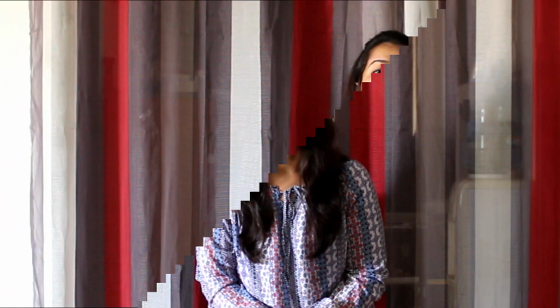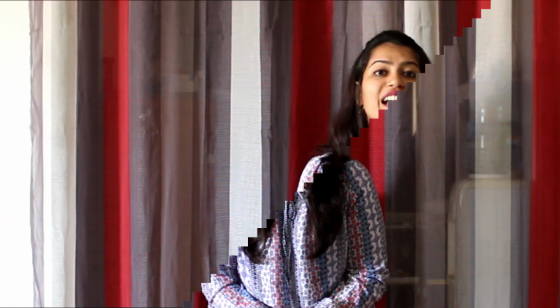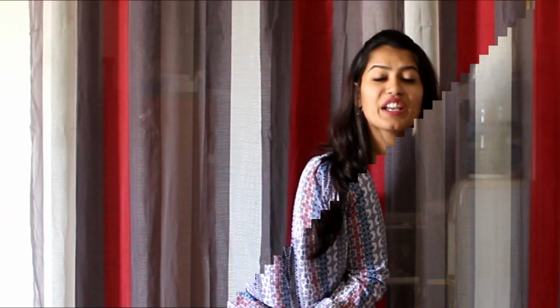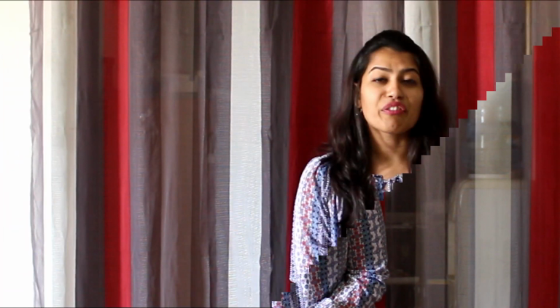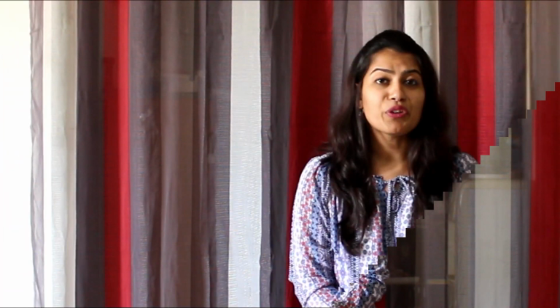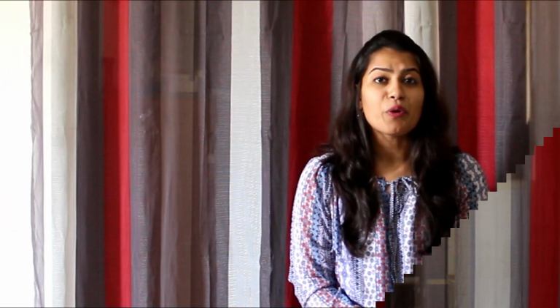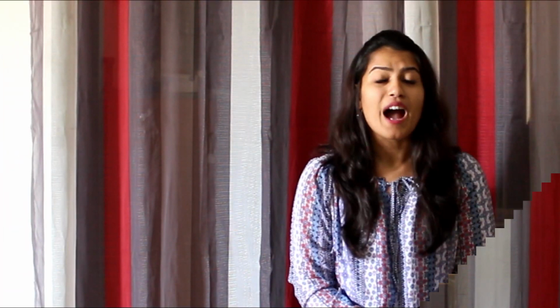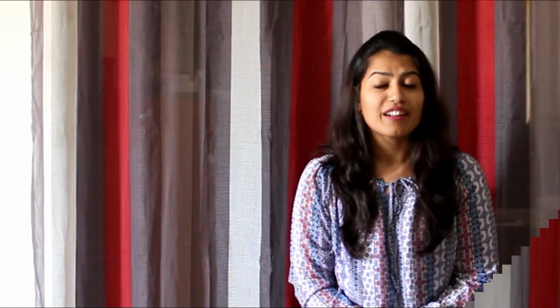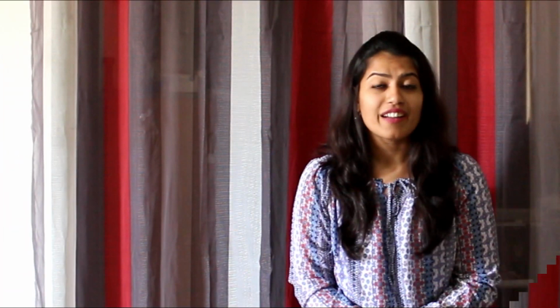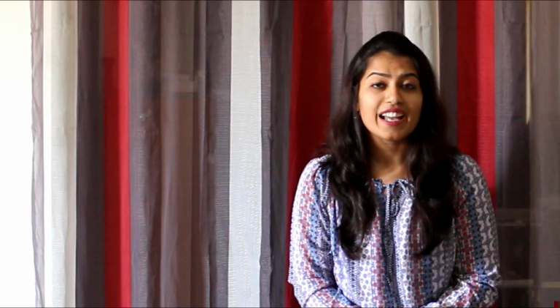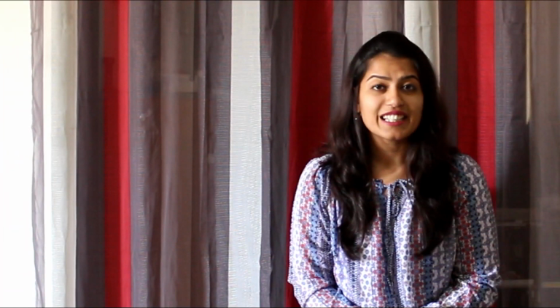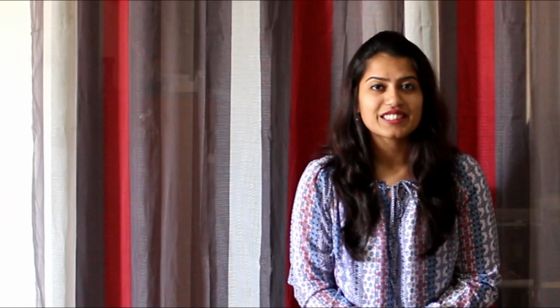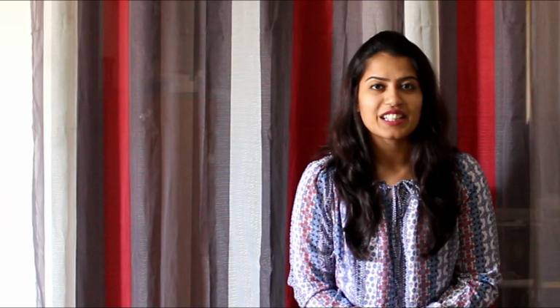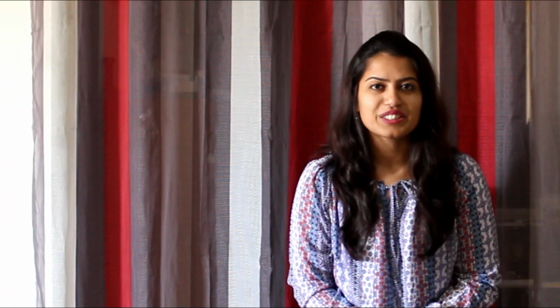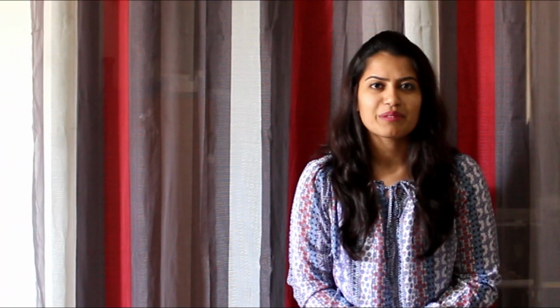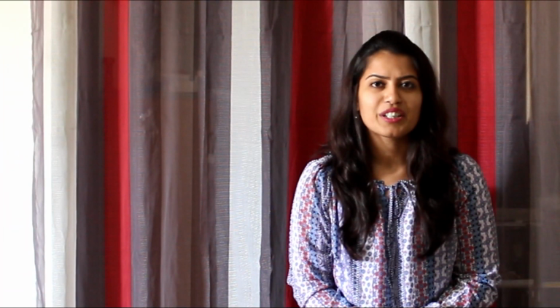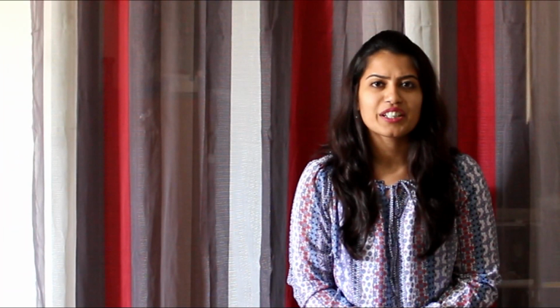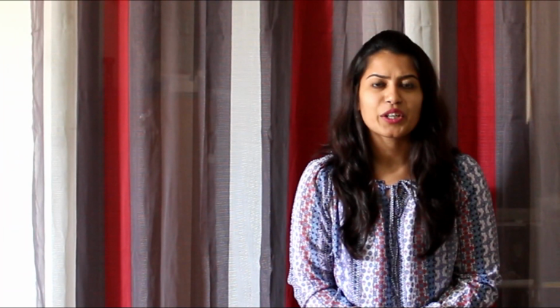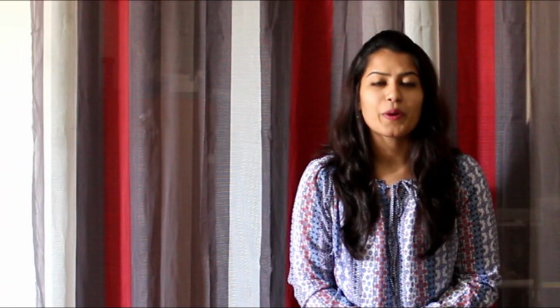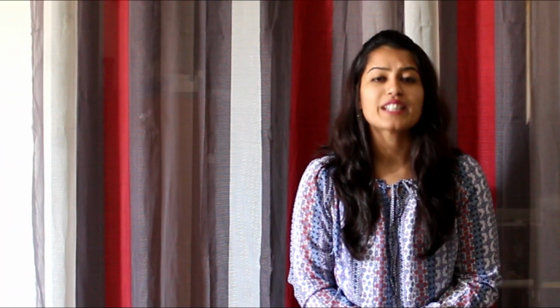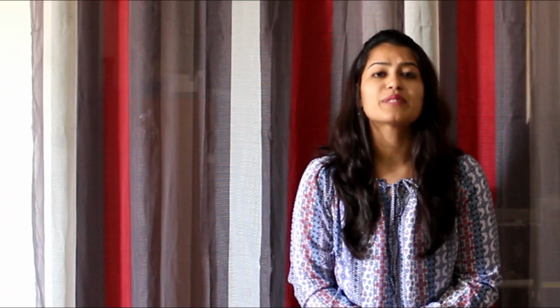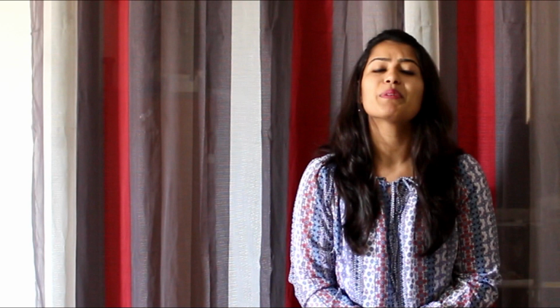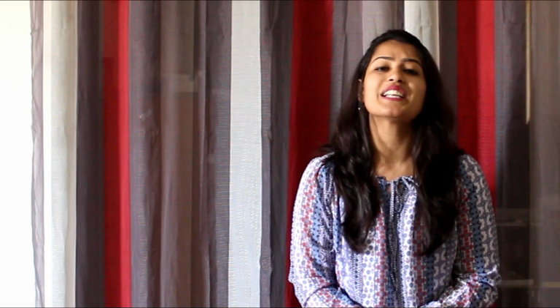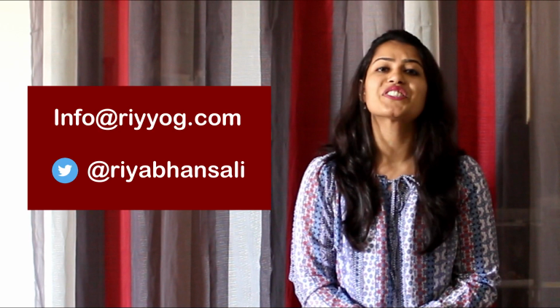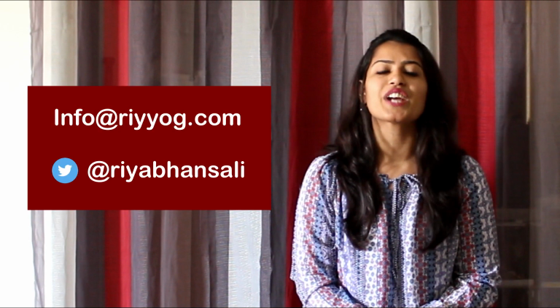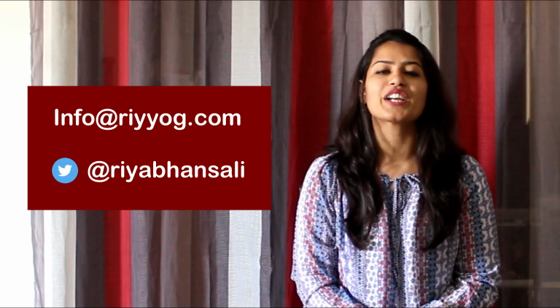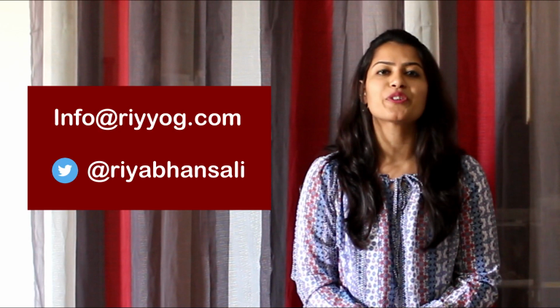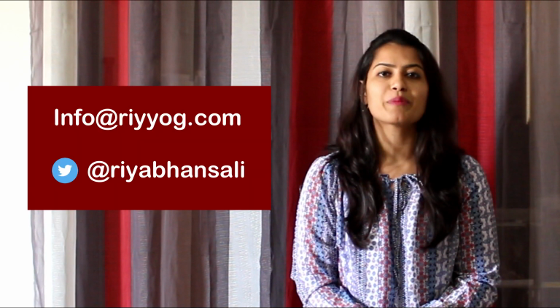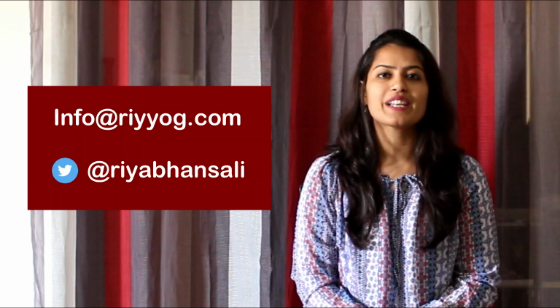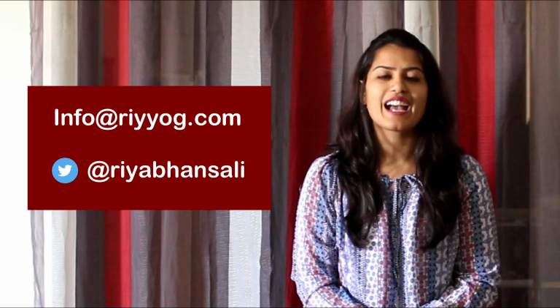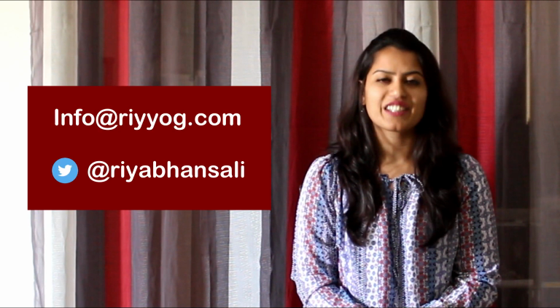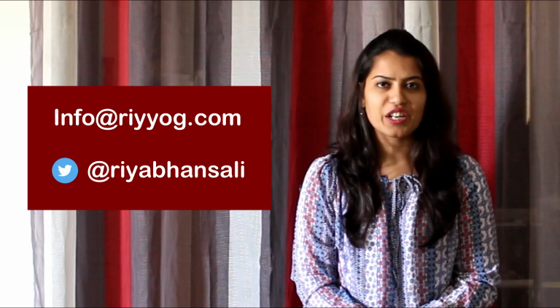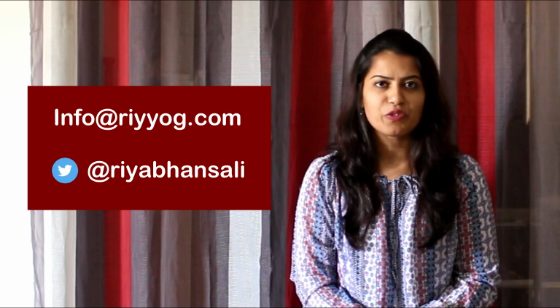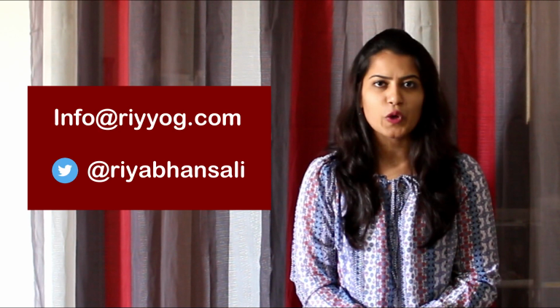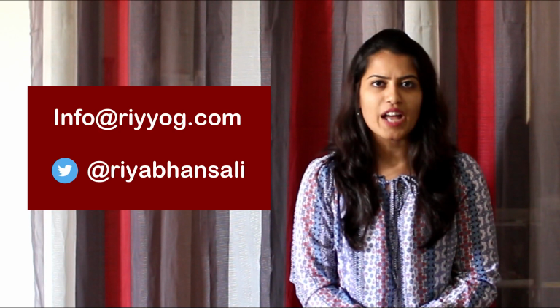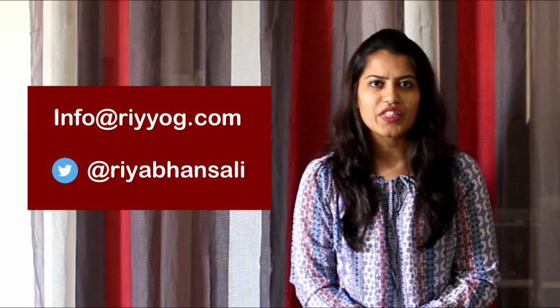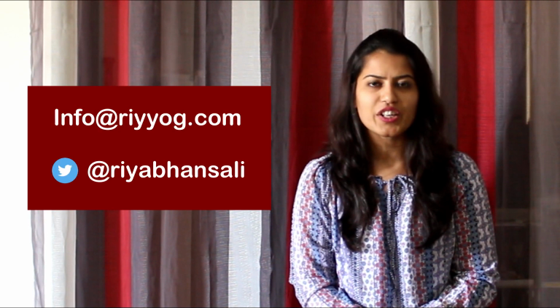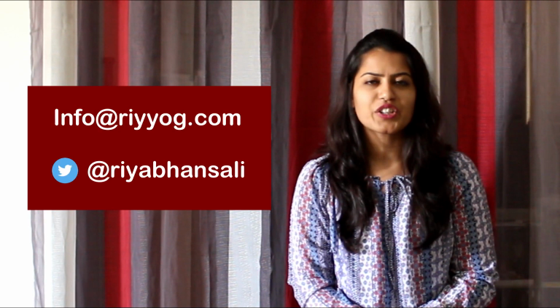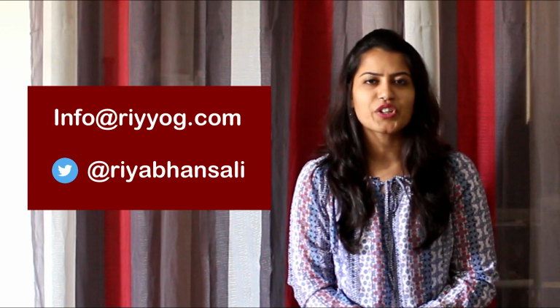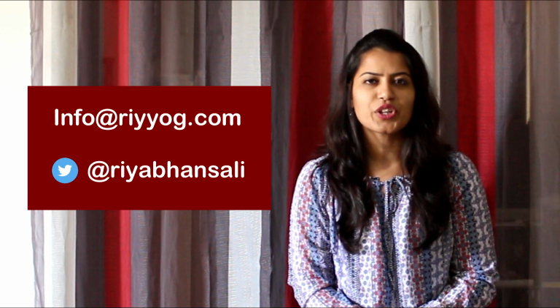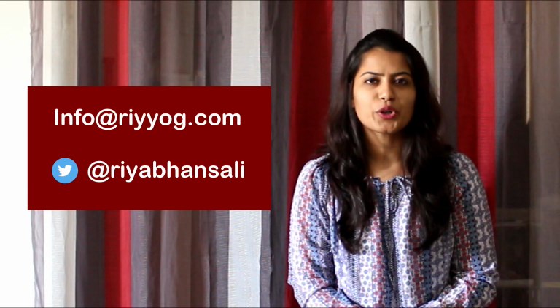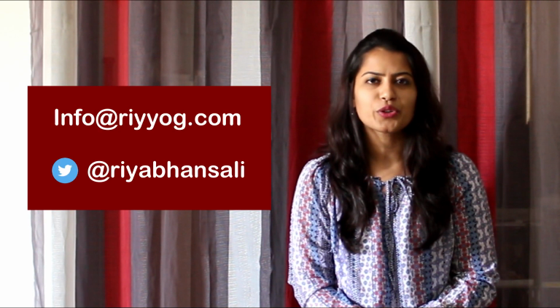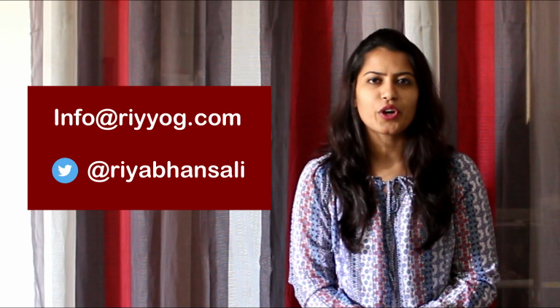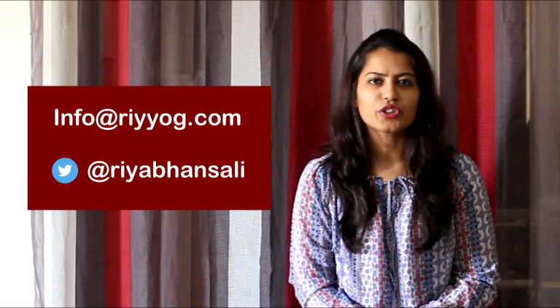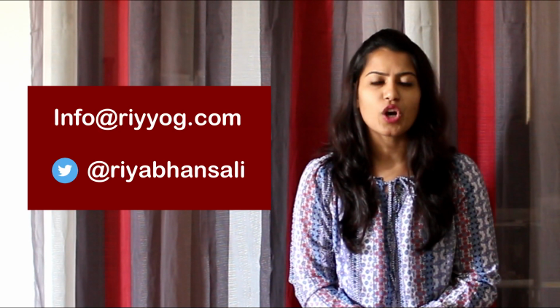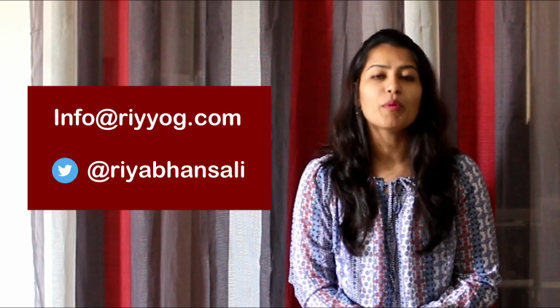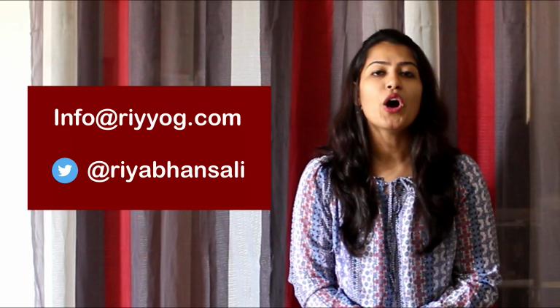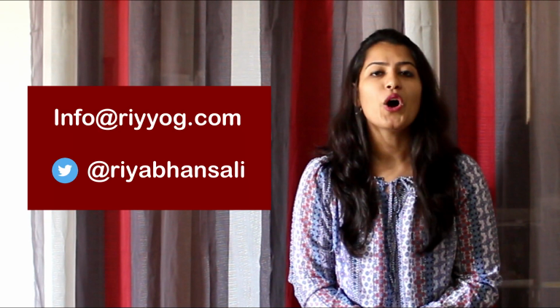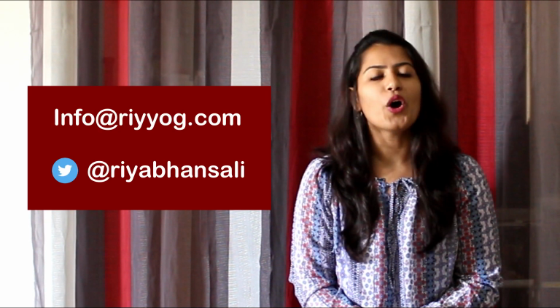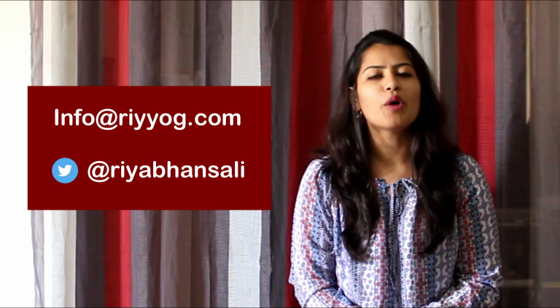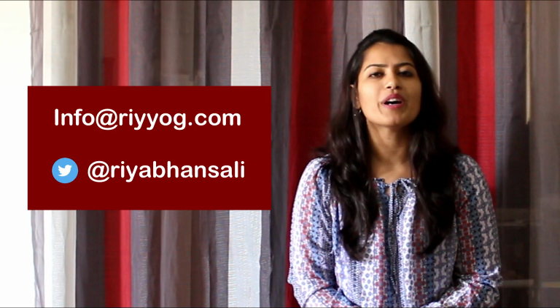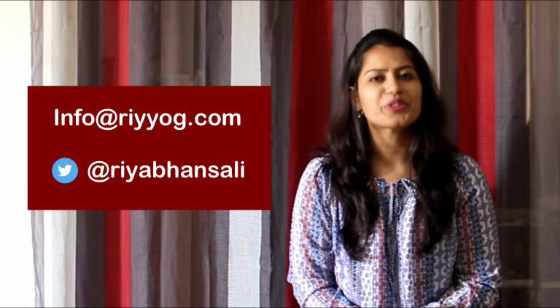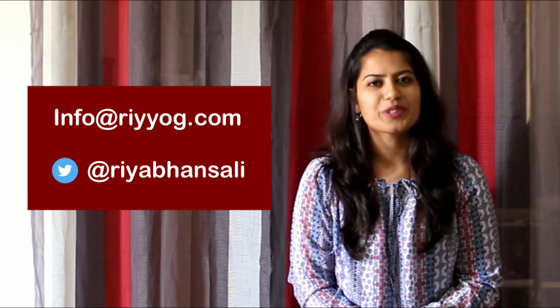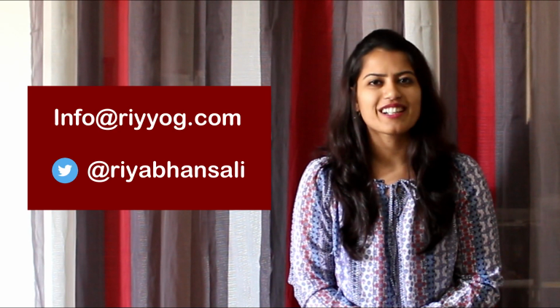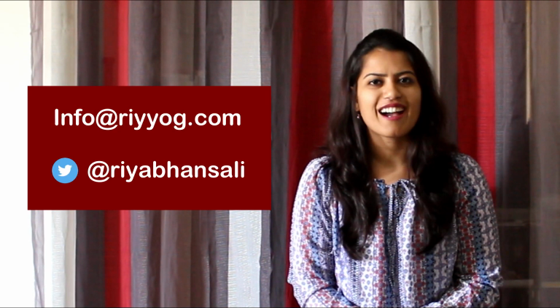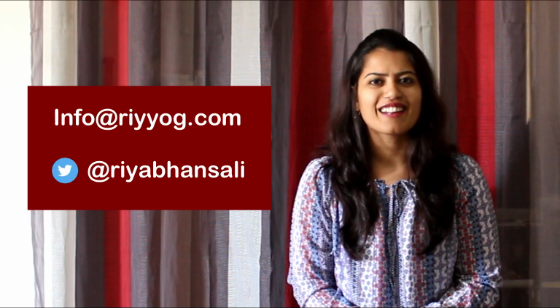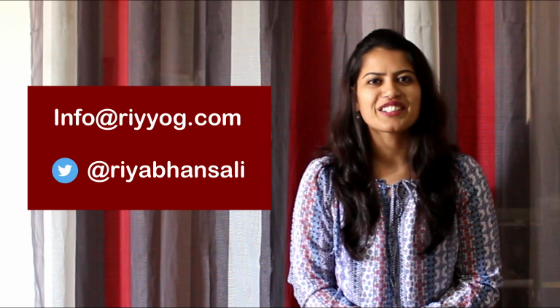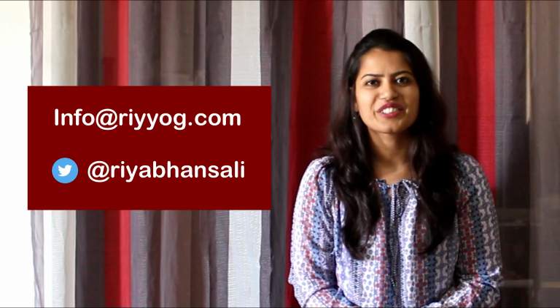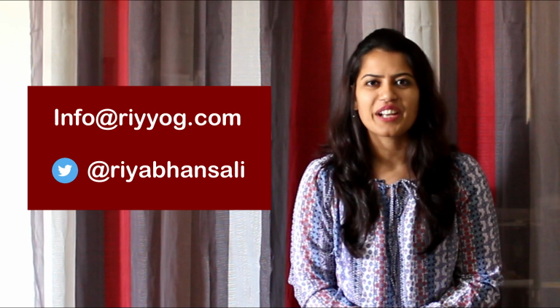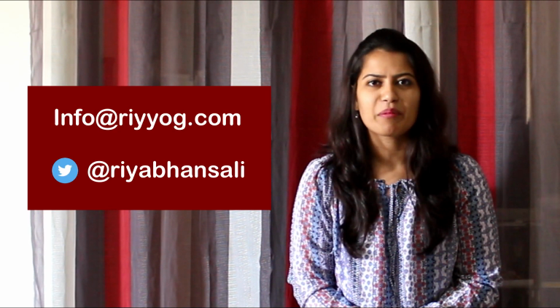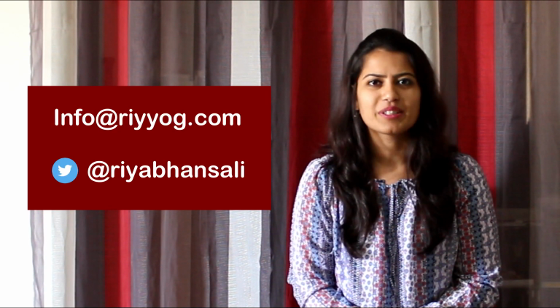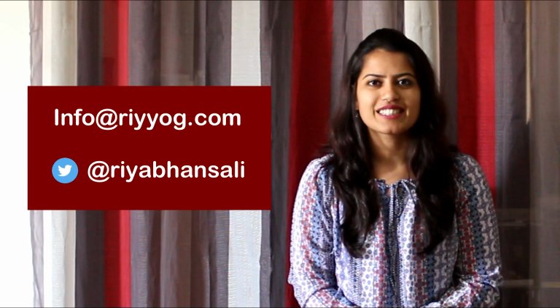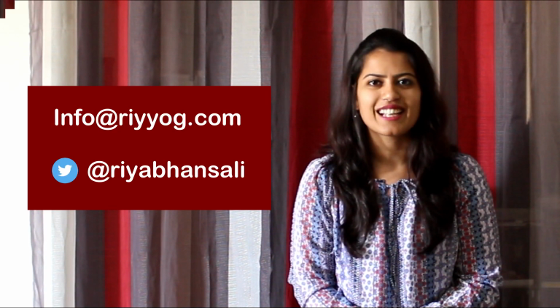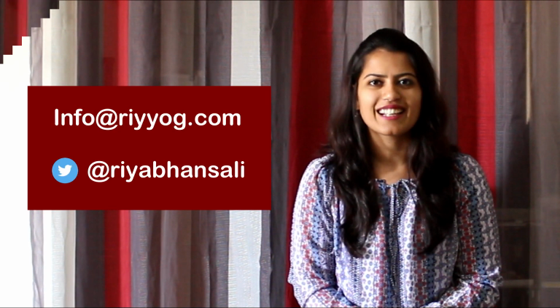If you have any similar requests, please write to me at info@reyog.com or my Twitter handle, Ria Vansali.